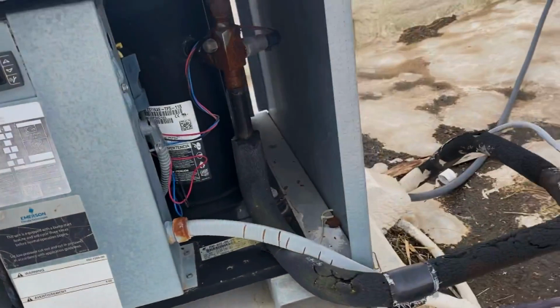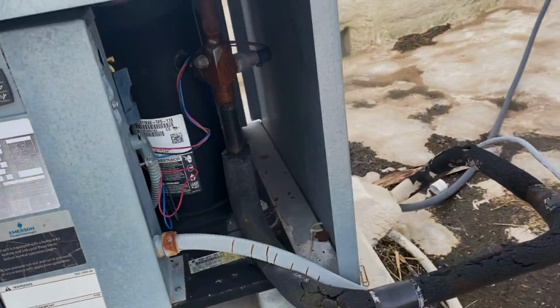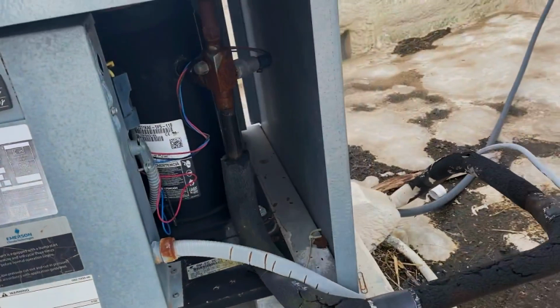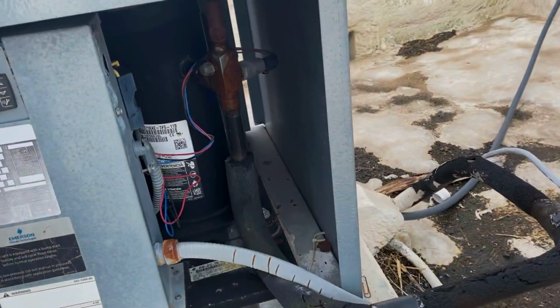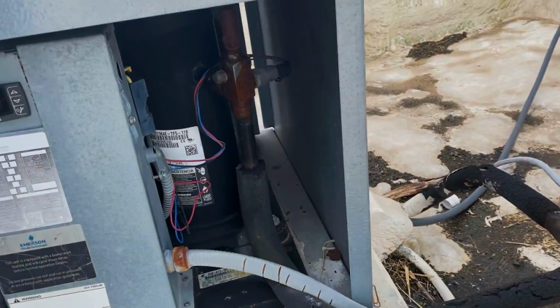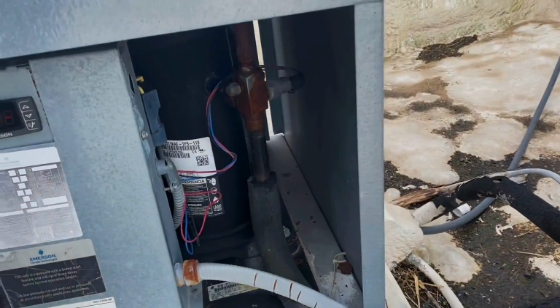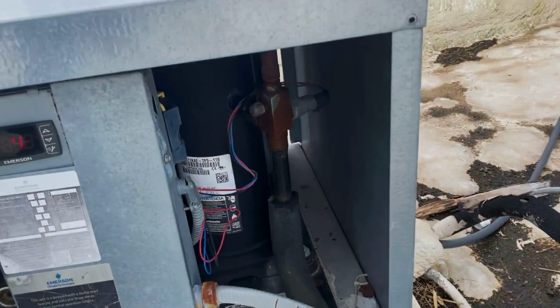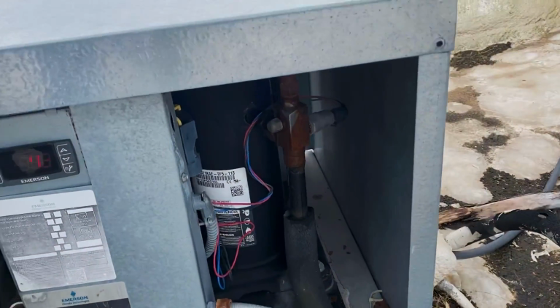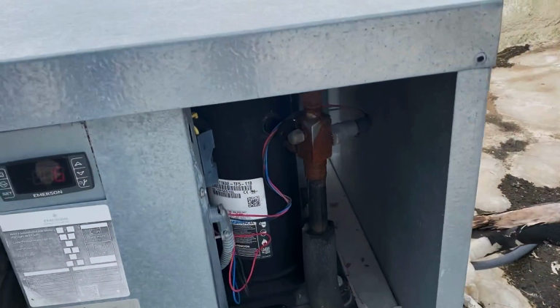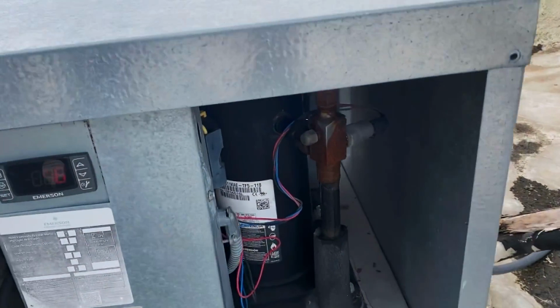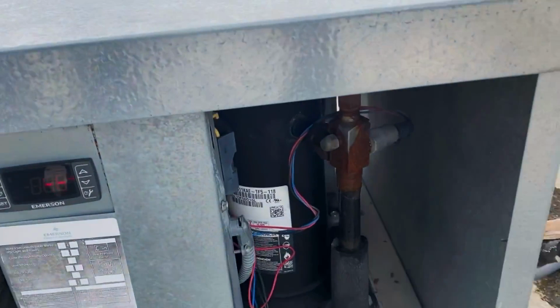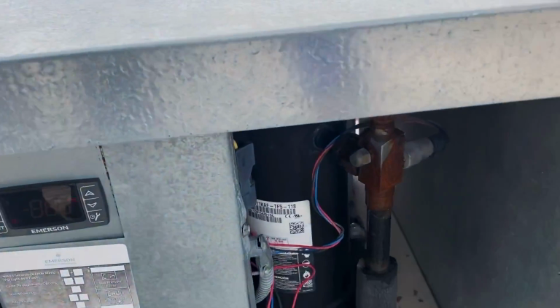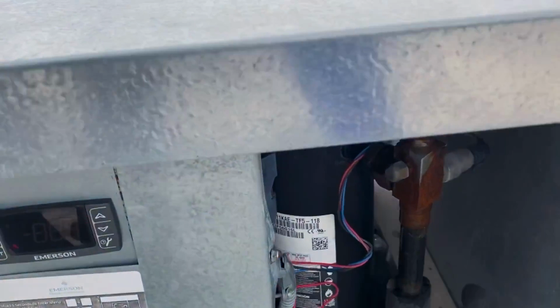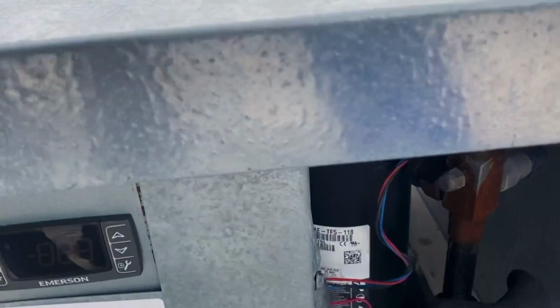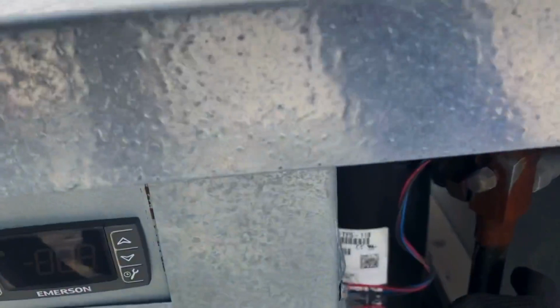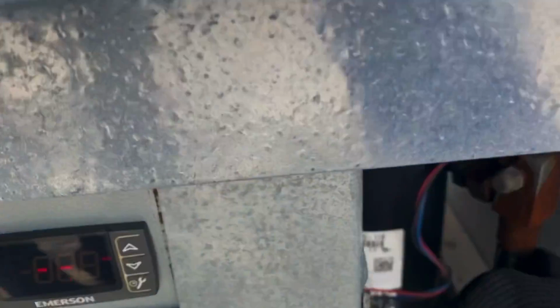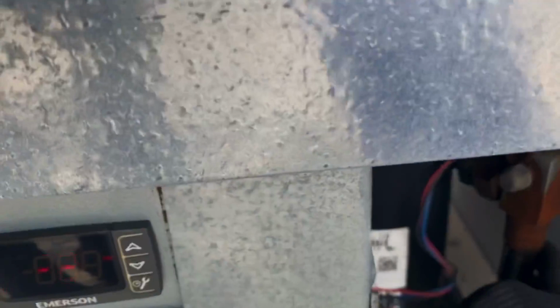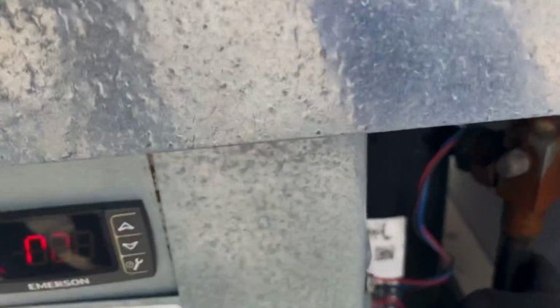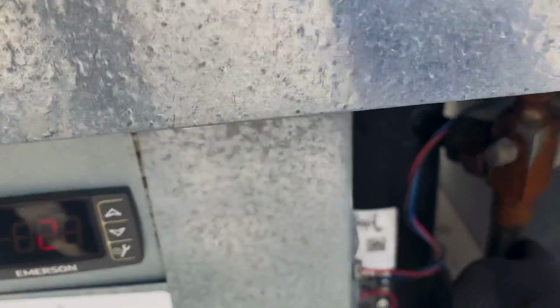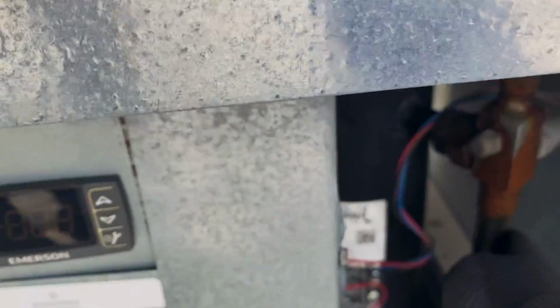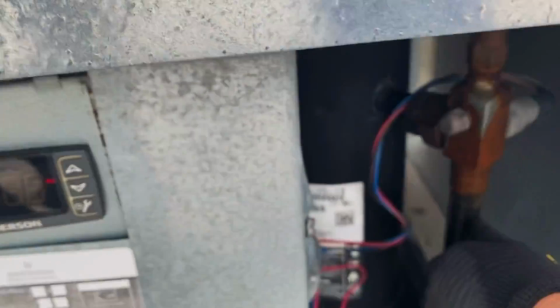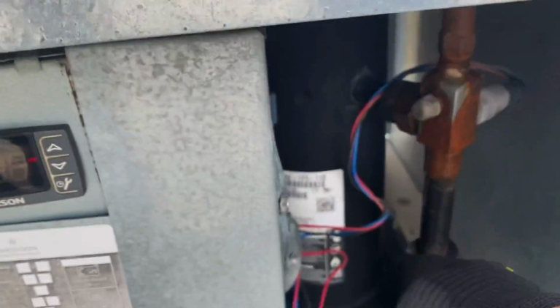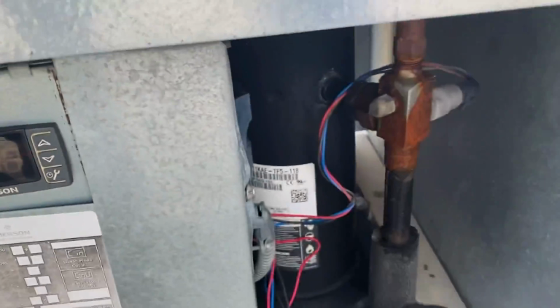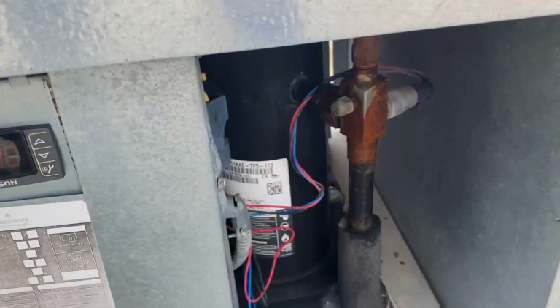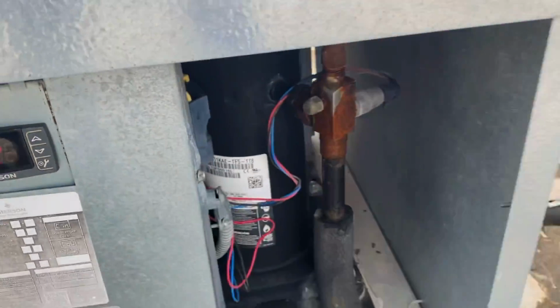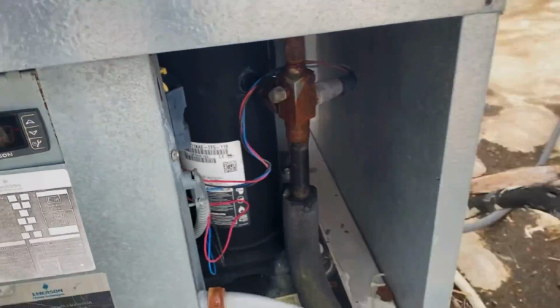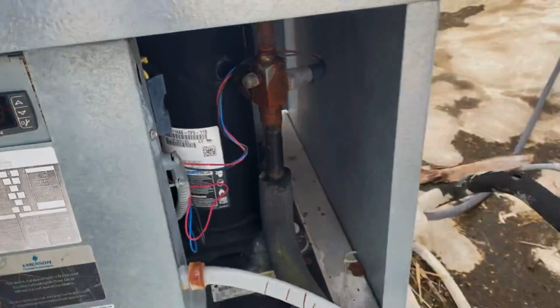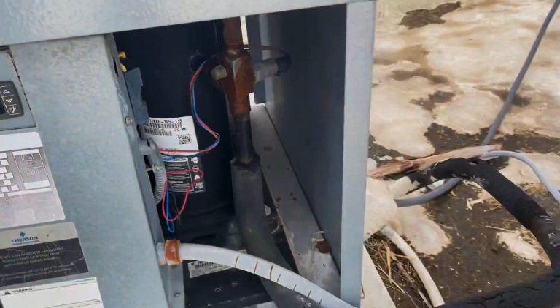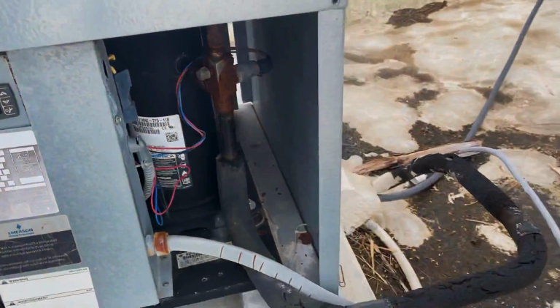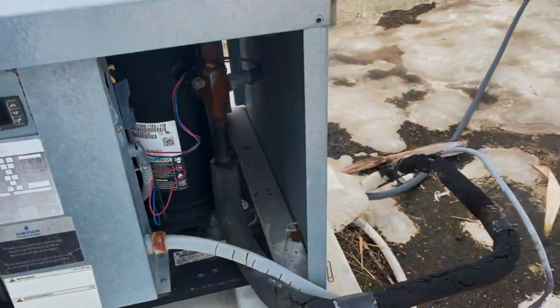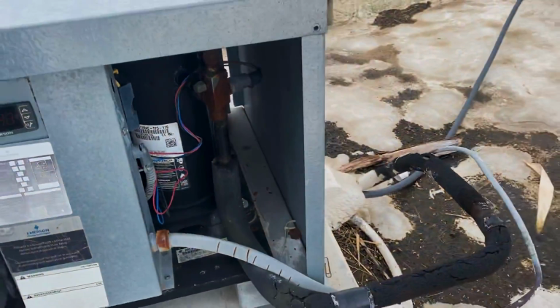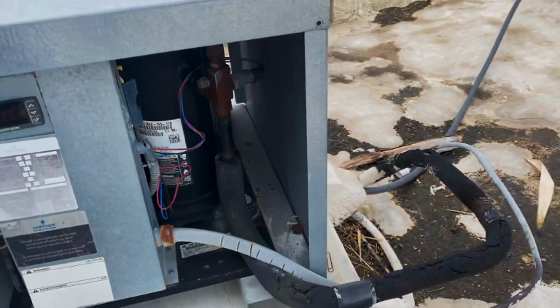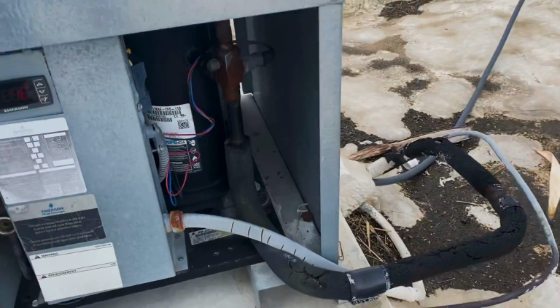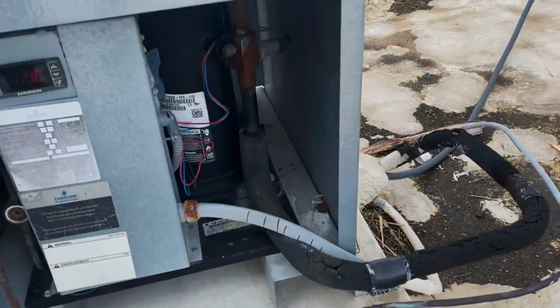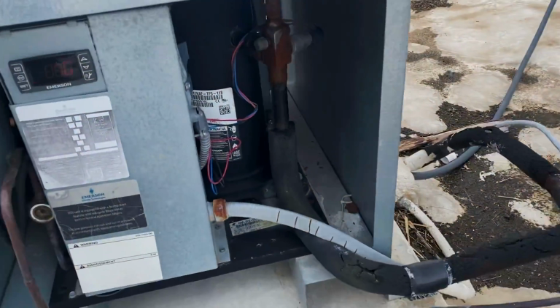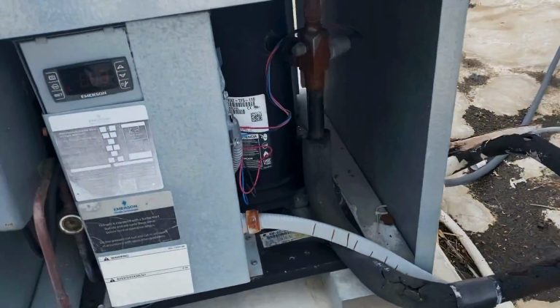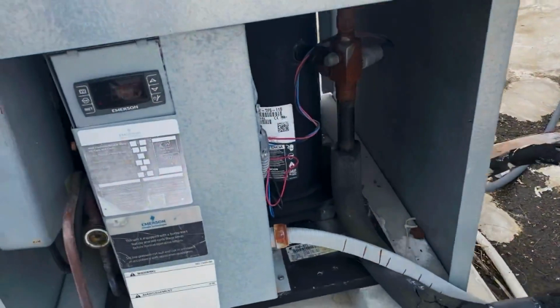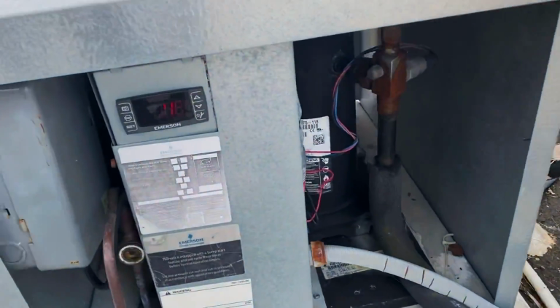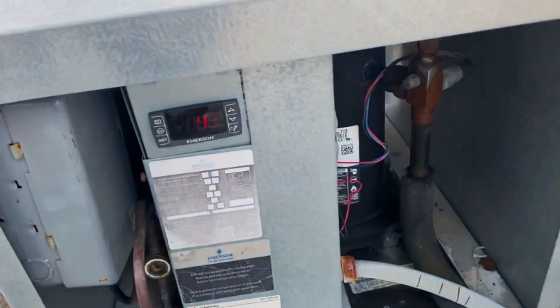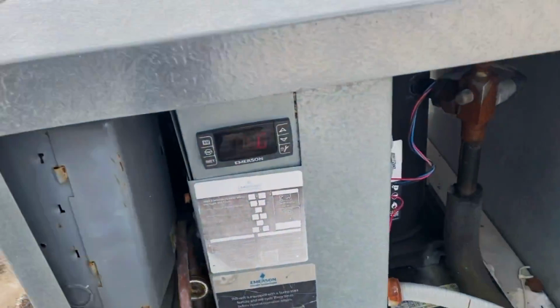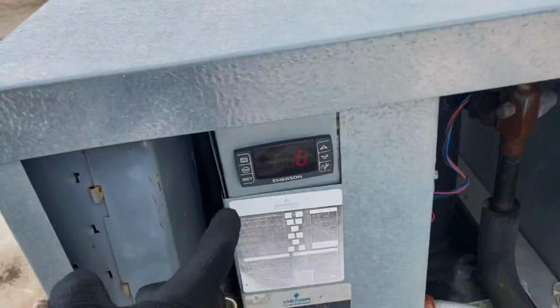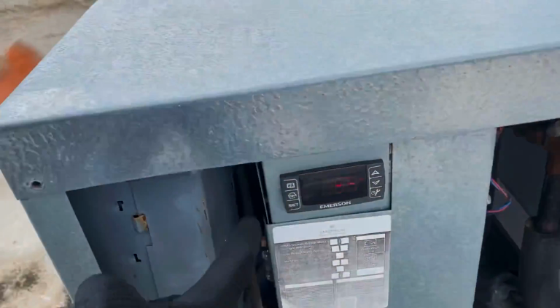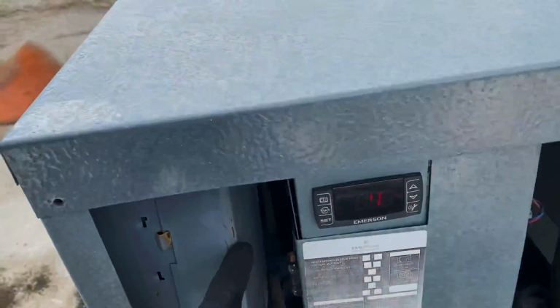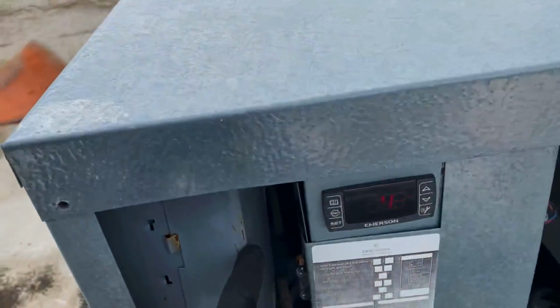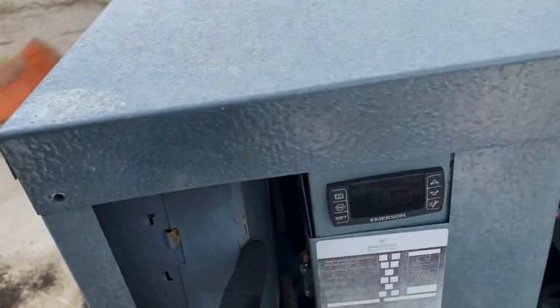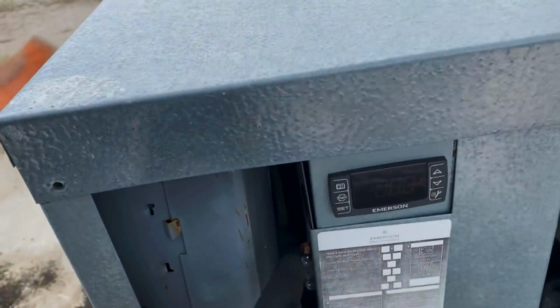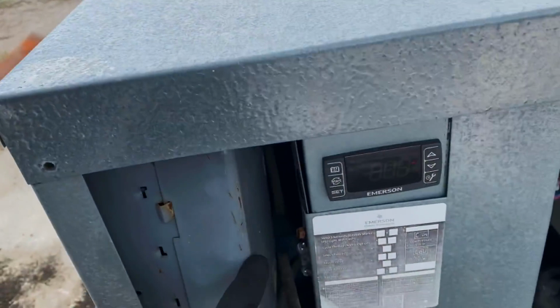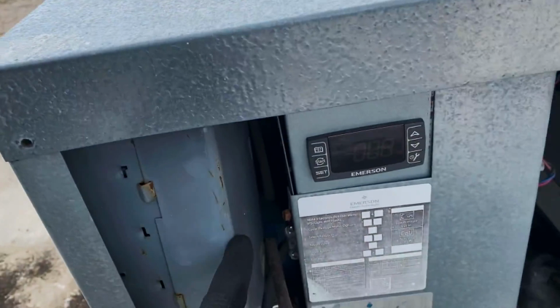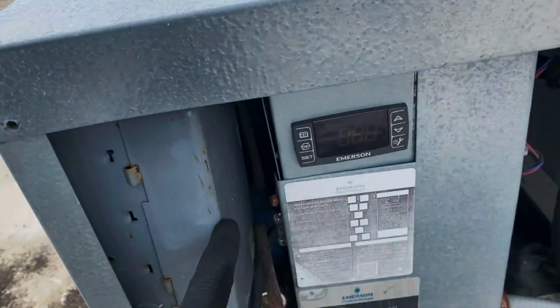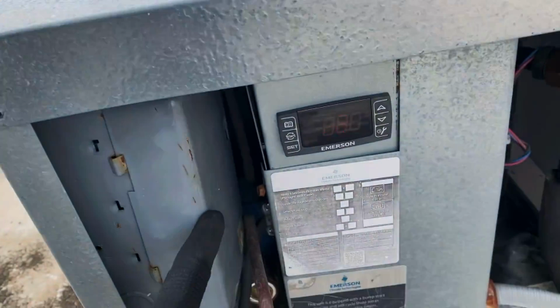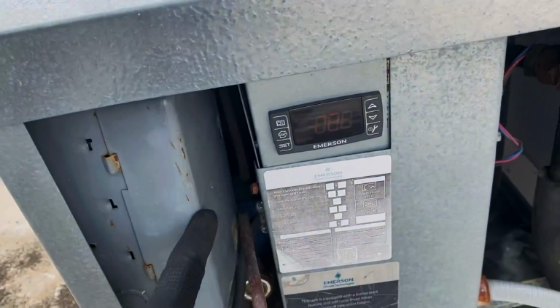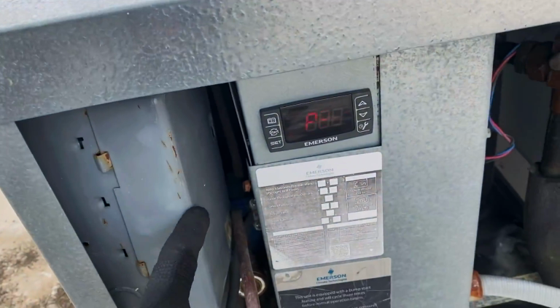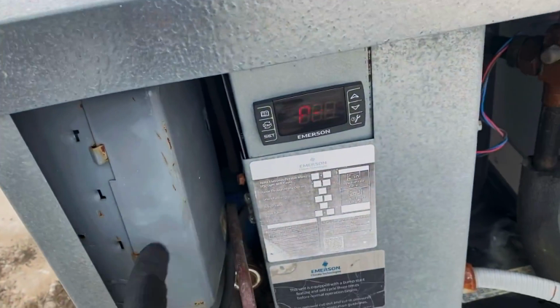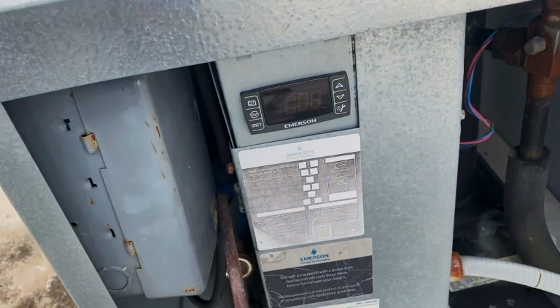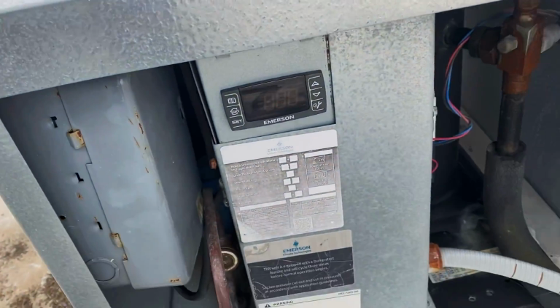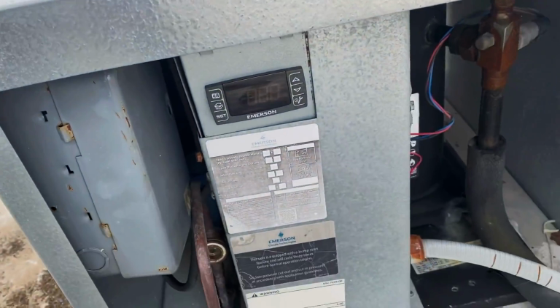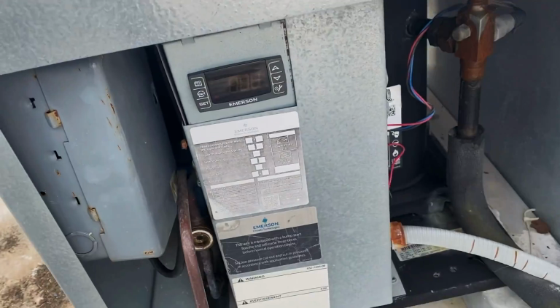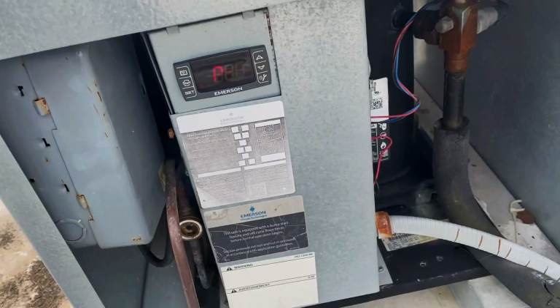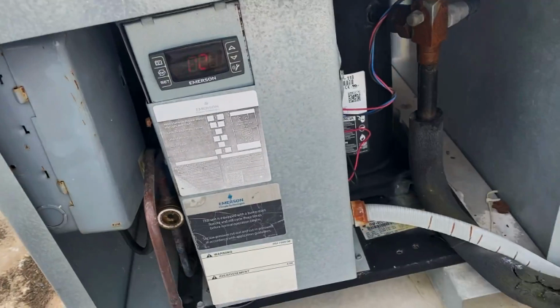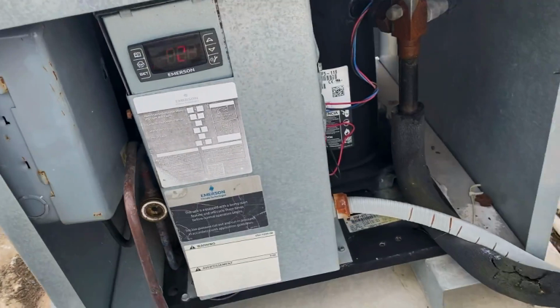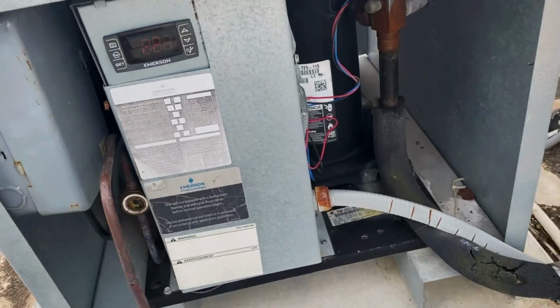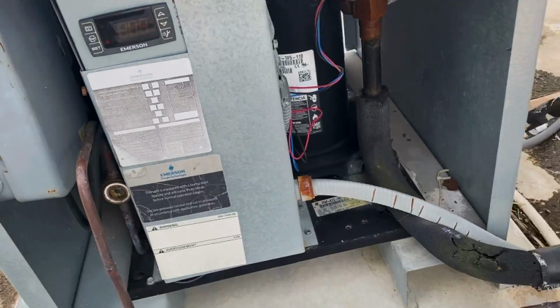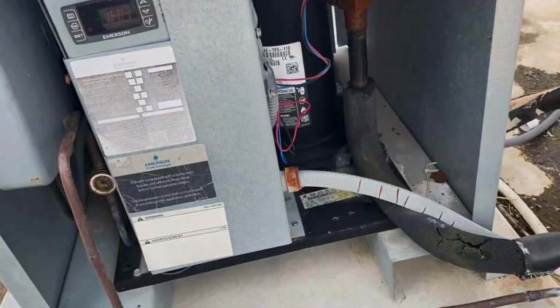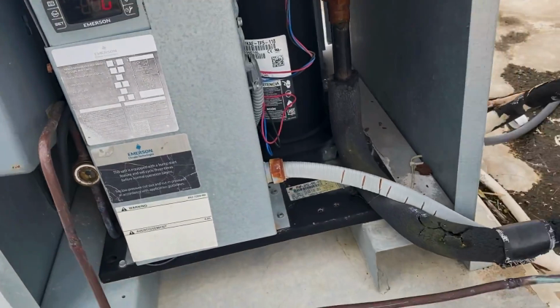I don't see anything too weird. They said it had ice, so I'll double-check the timer there.